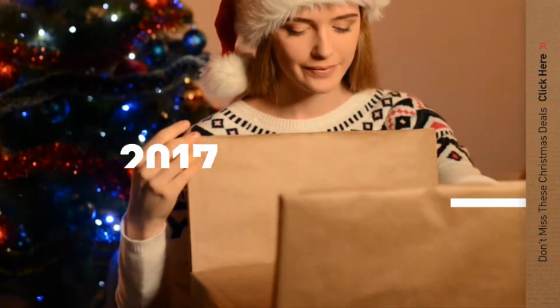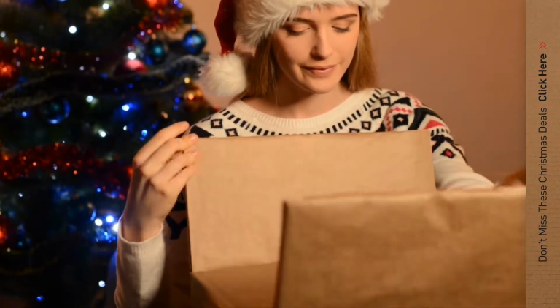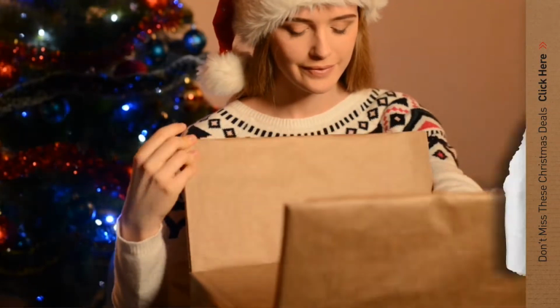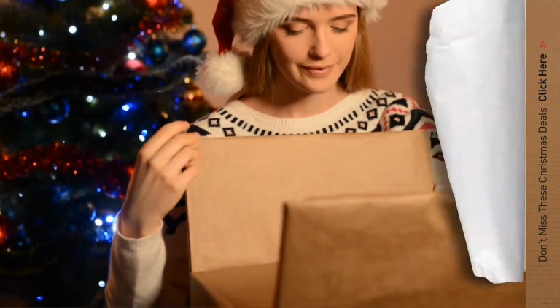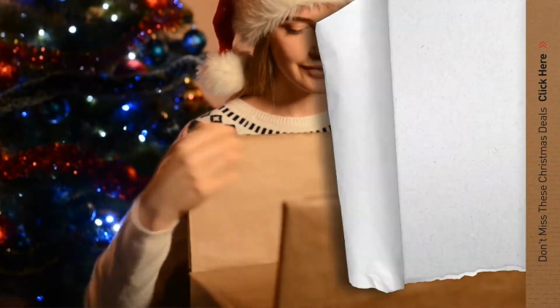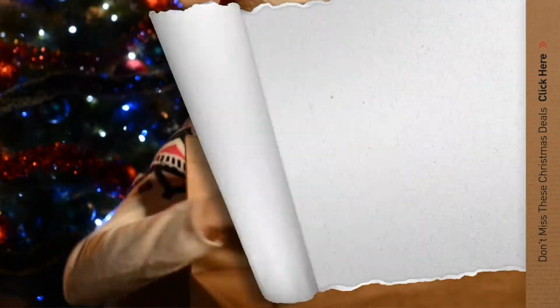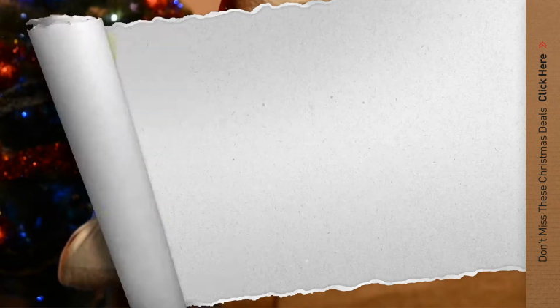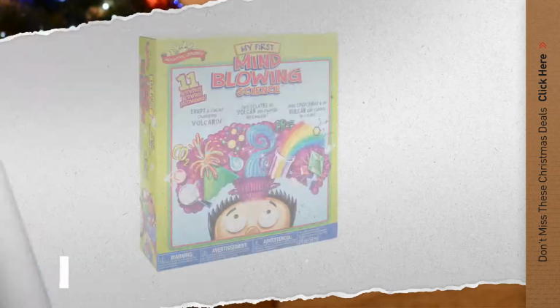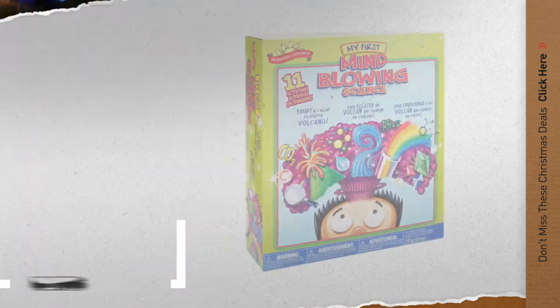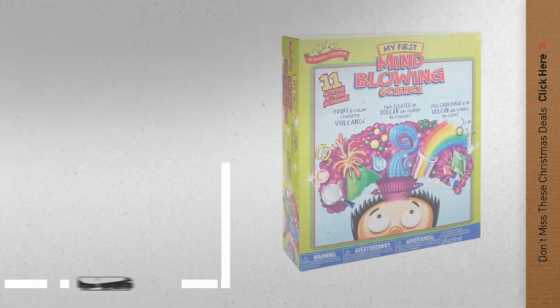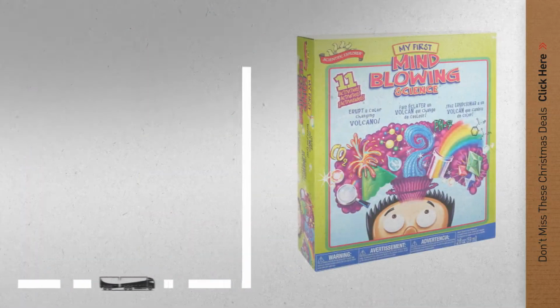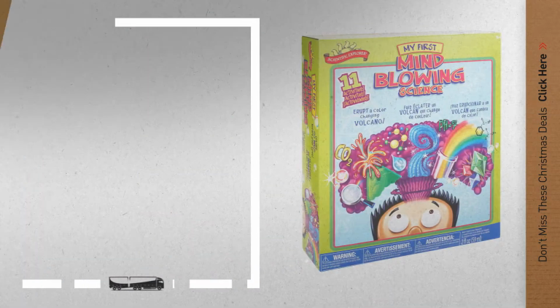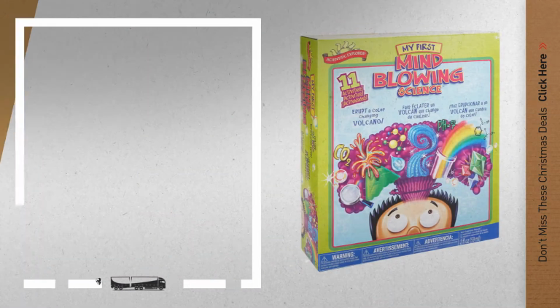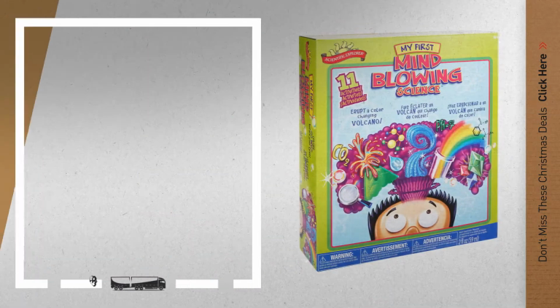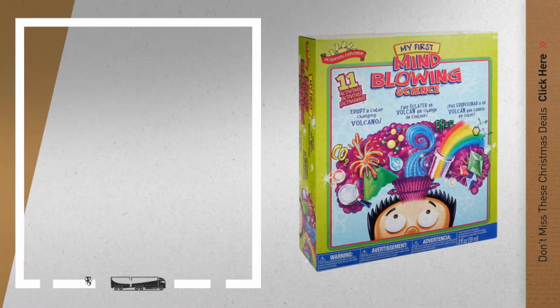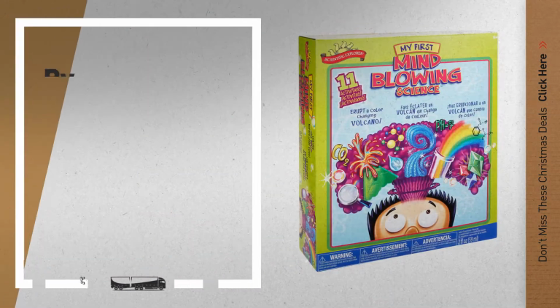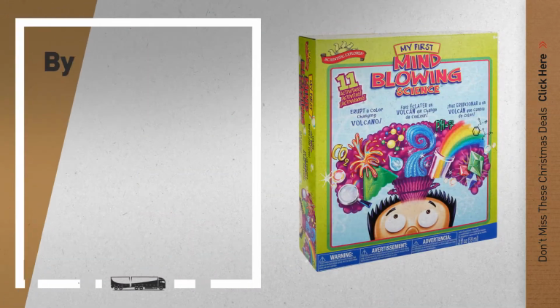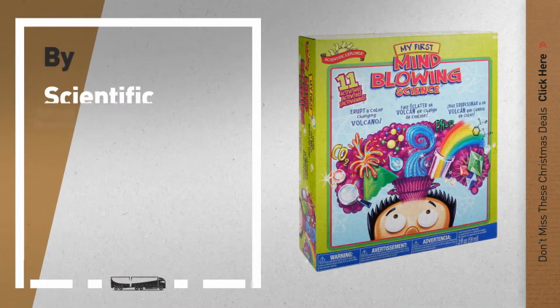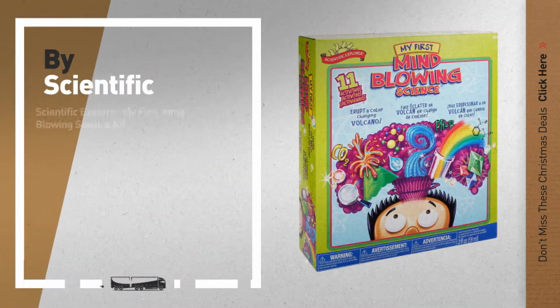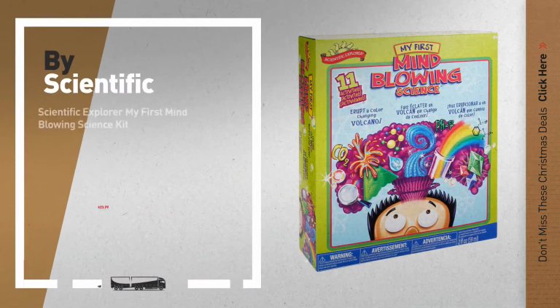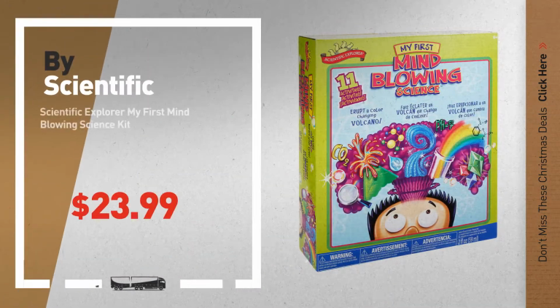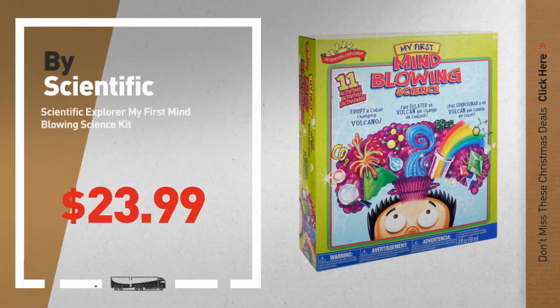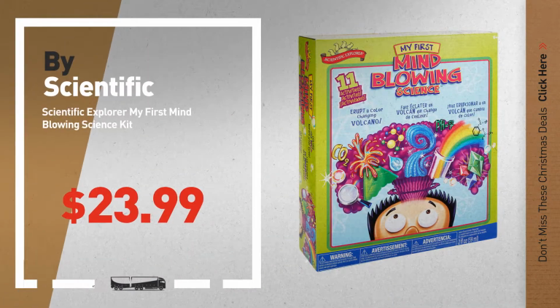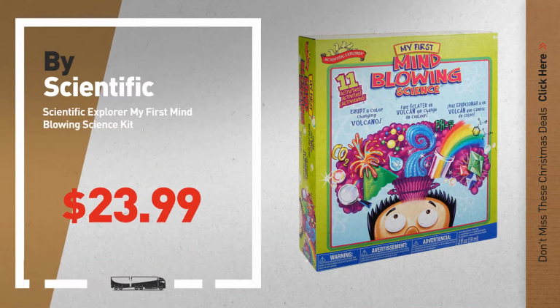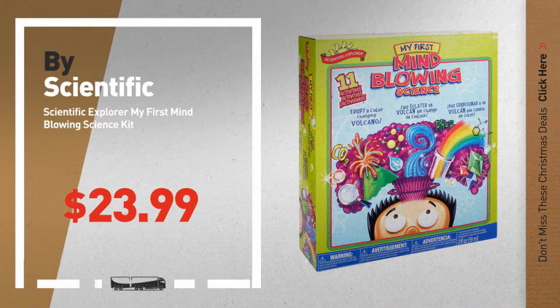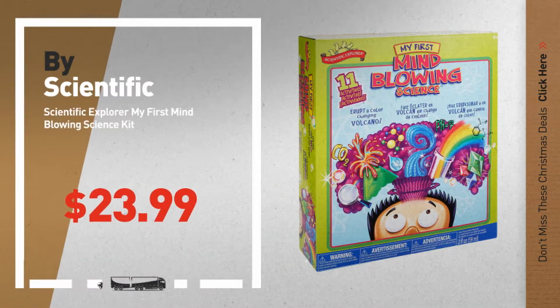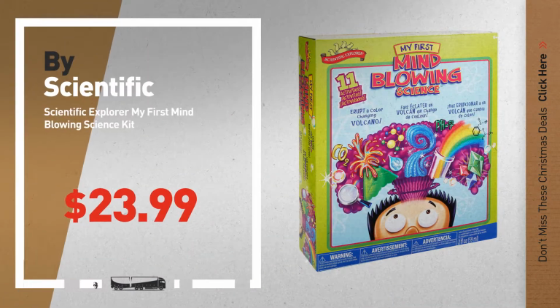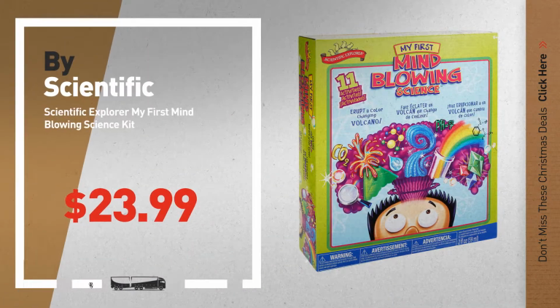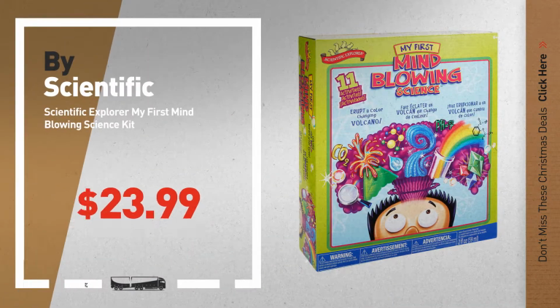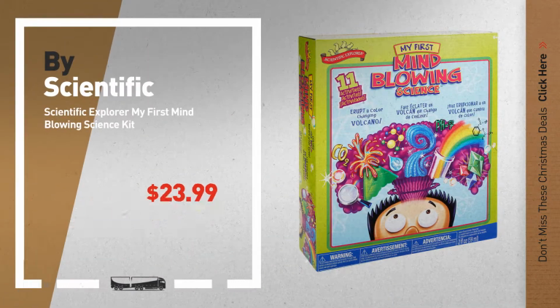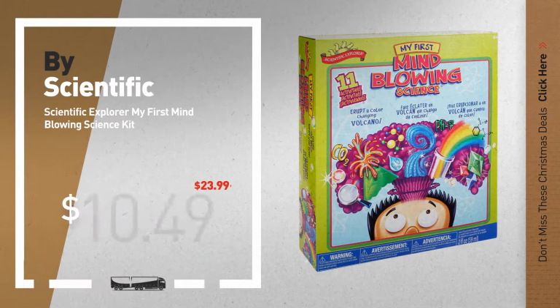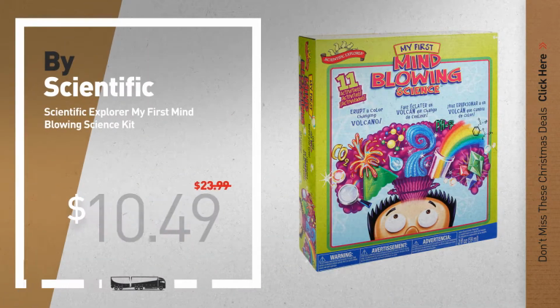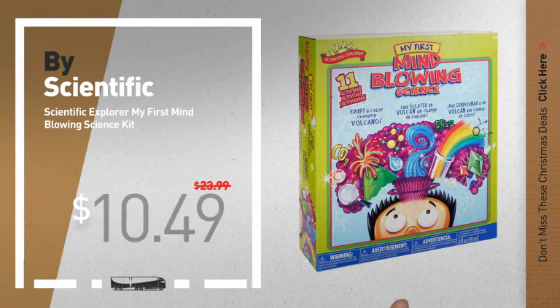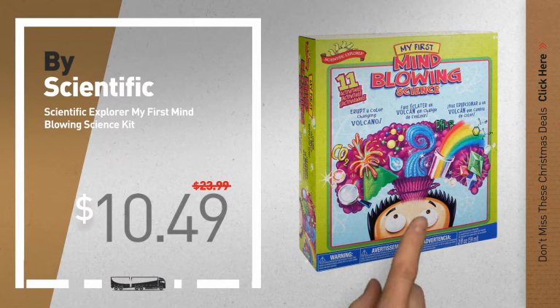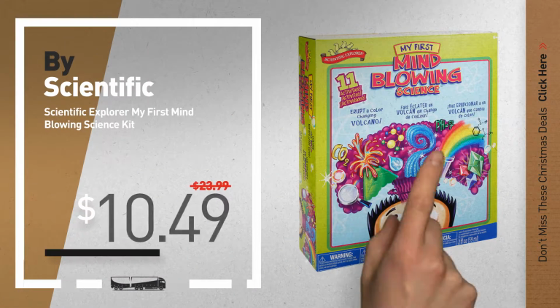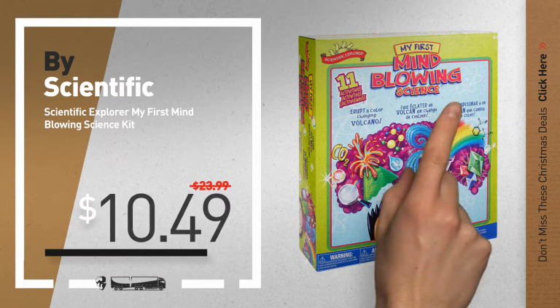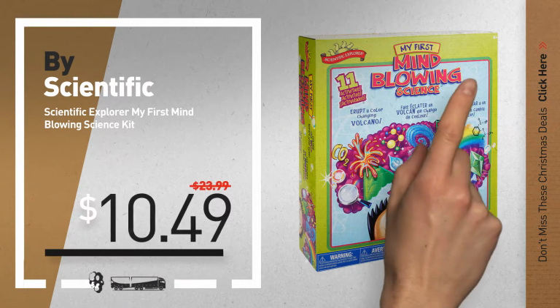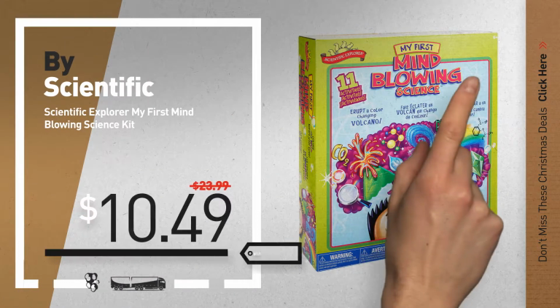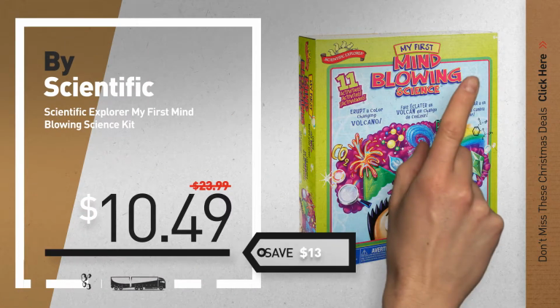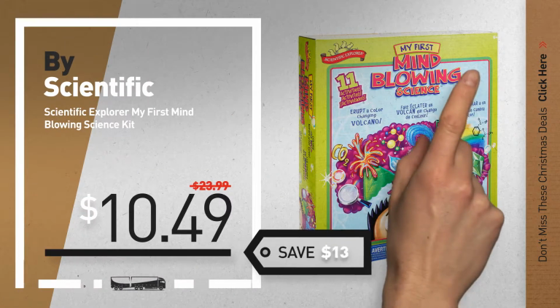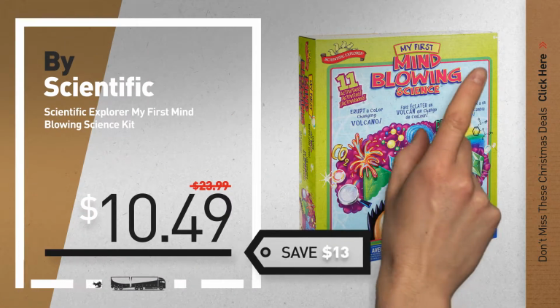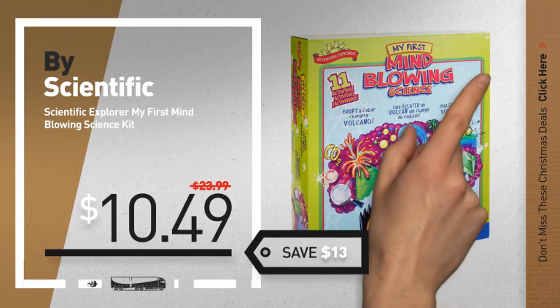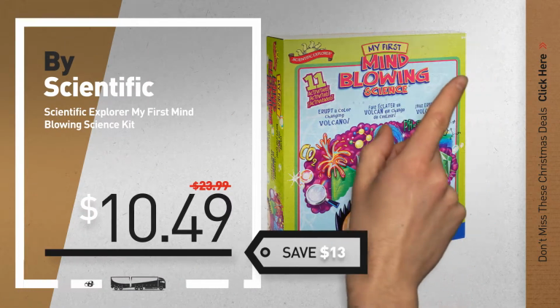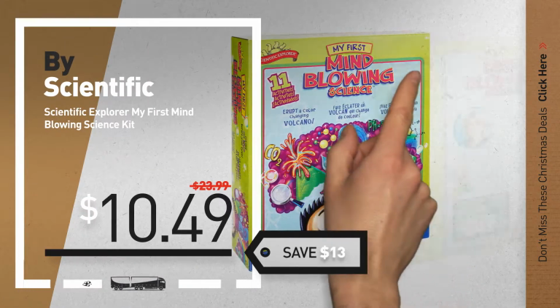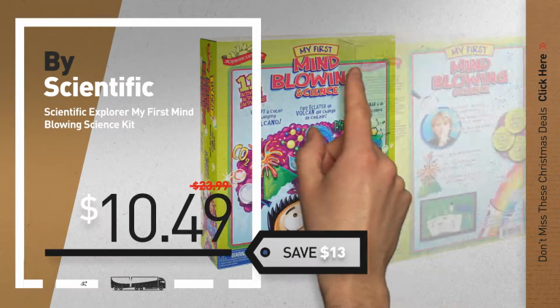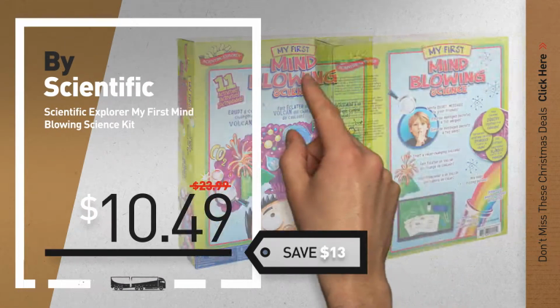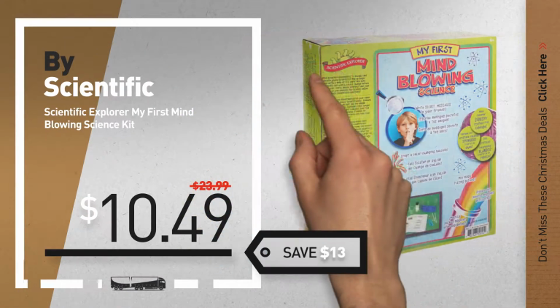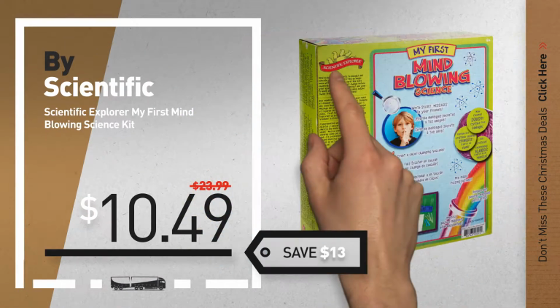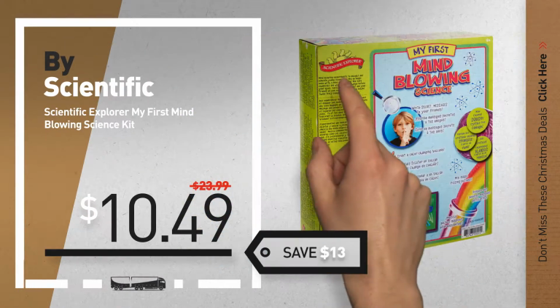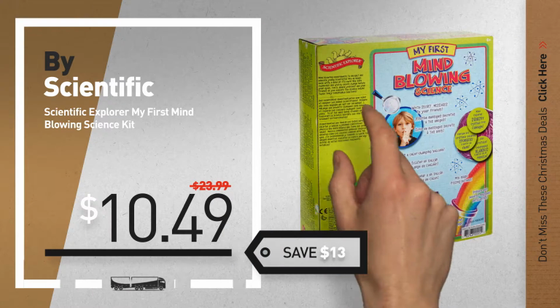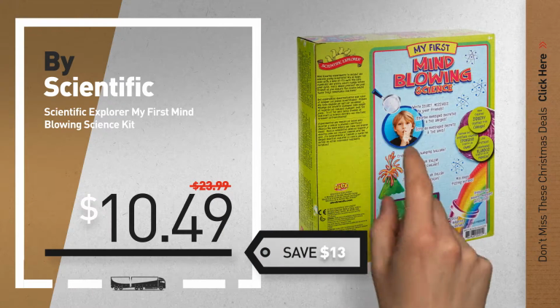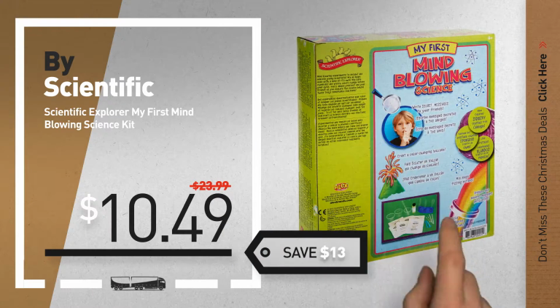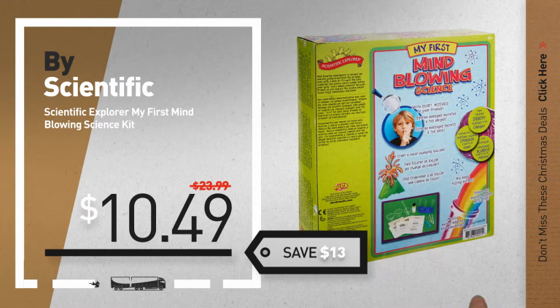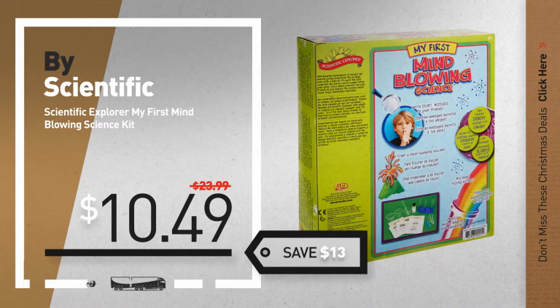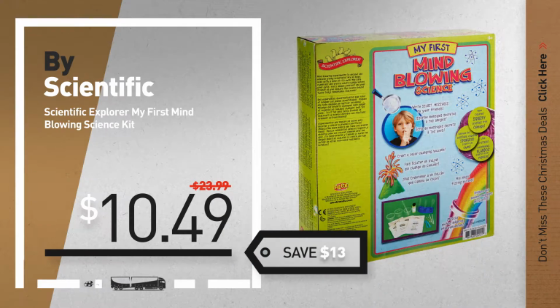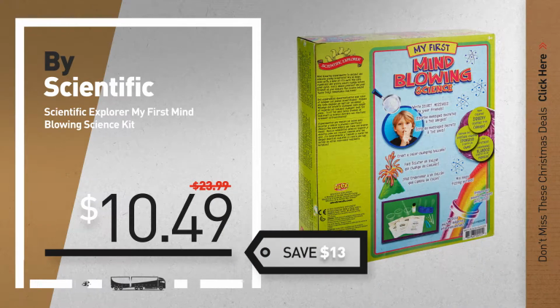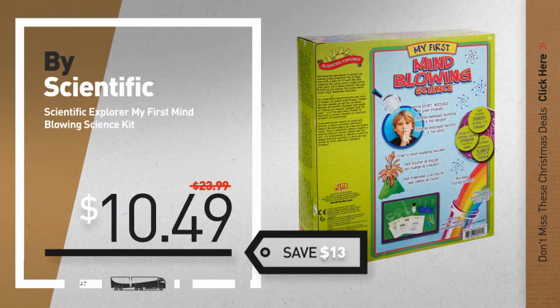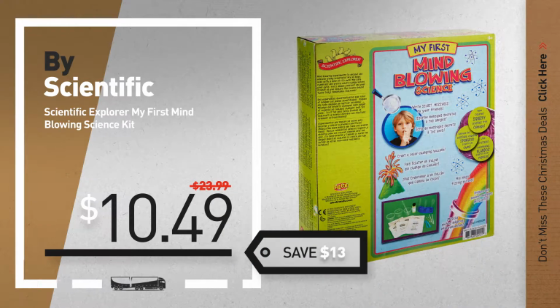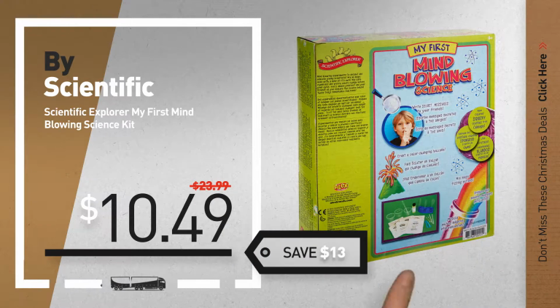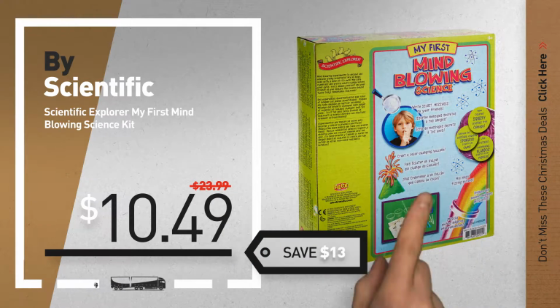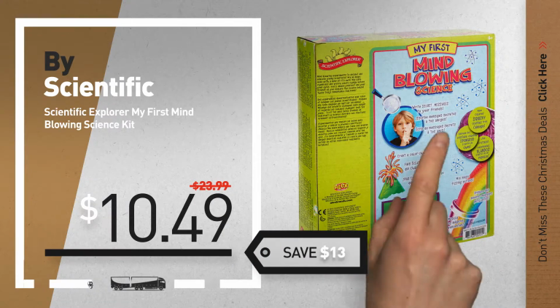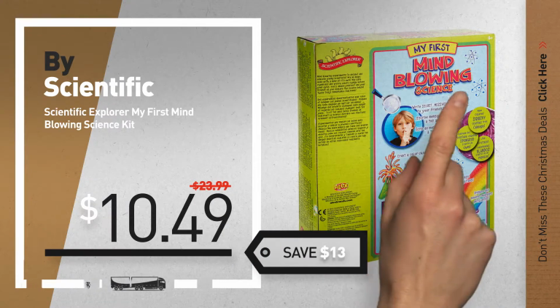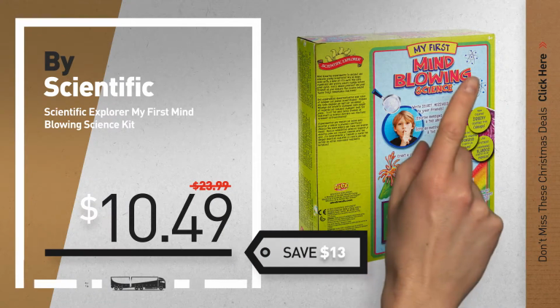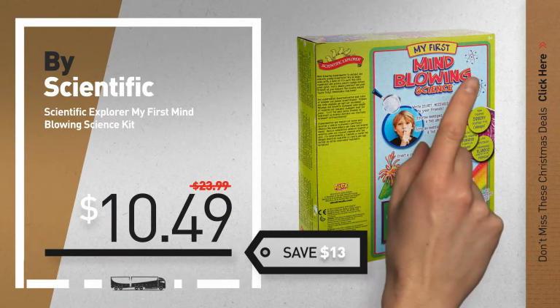Number 1, by Scientific Explorer. Our redditor choice, now only at $10.49.